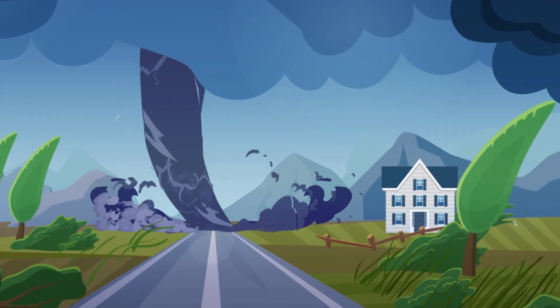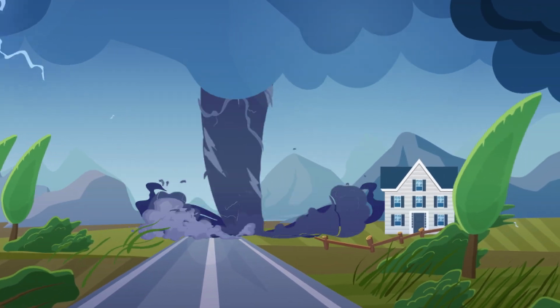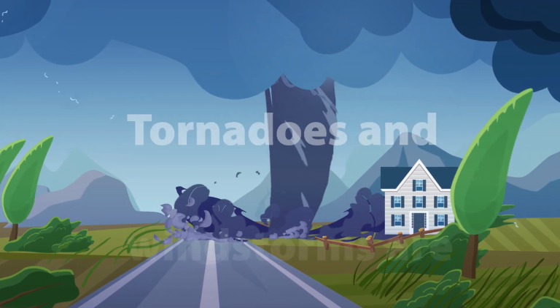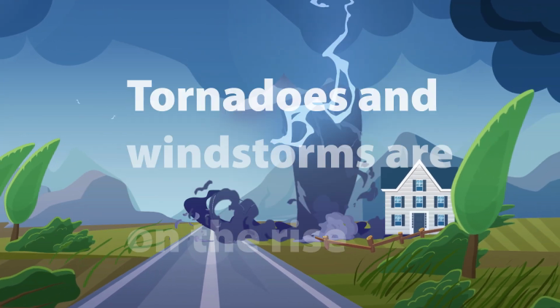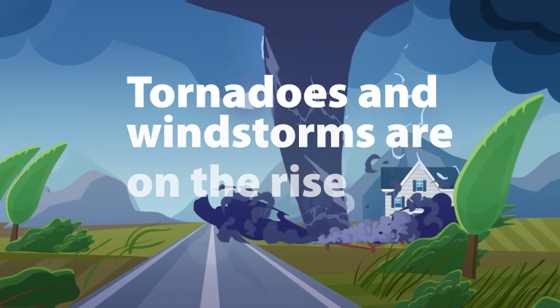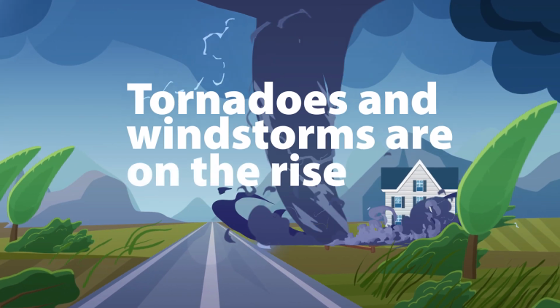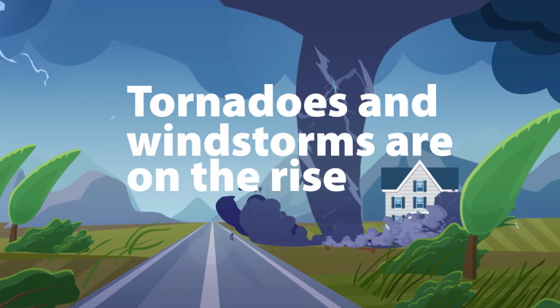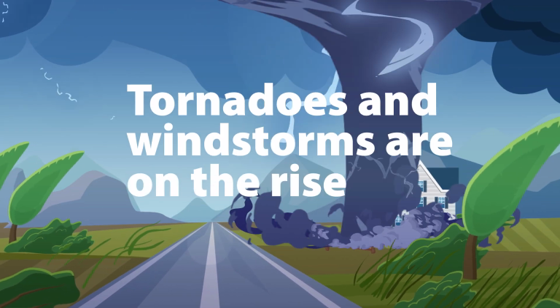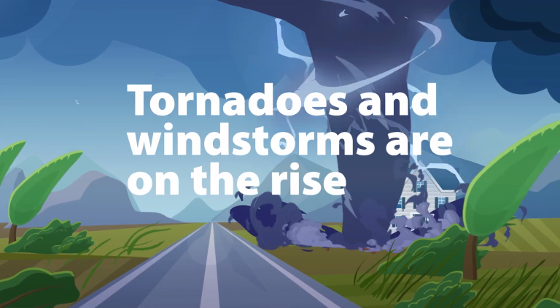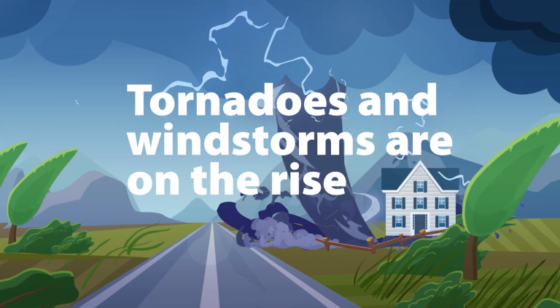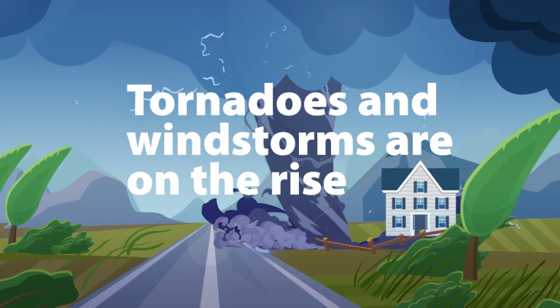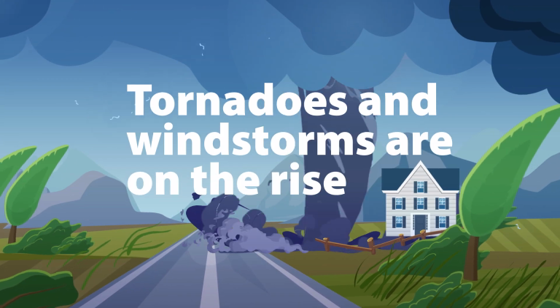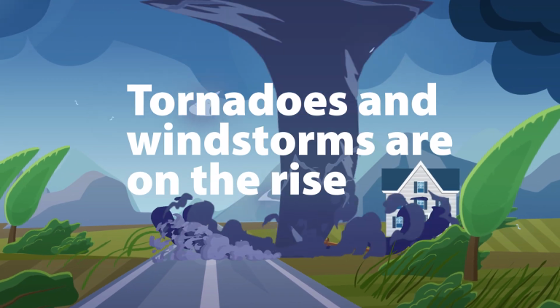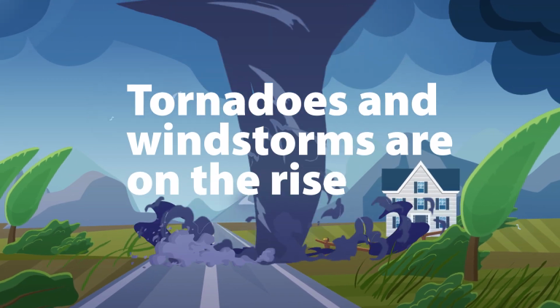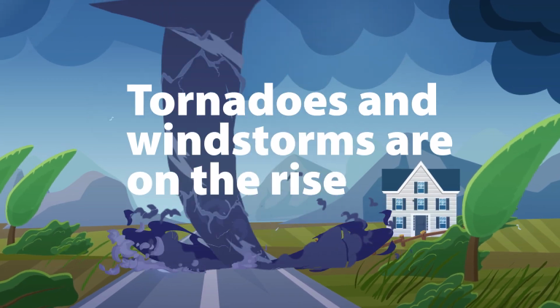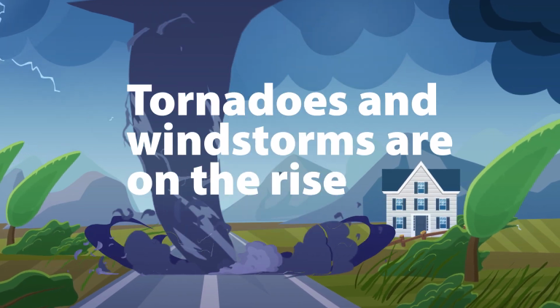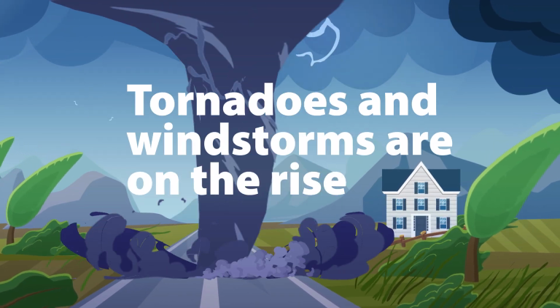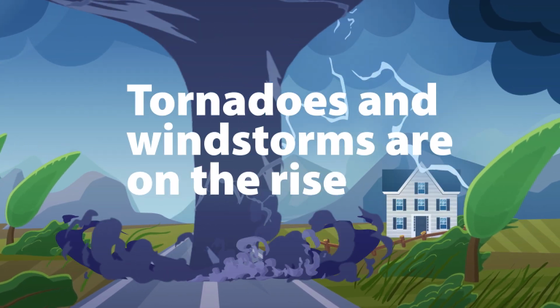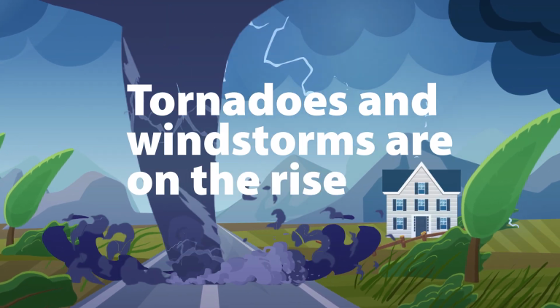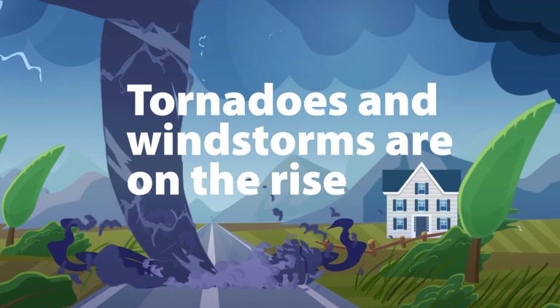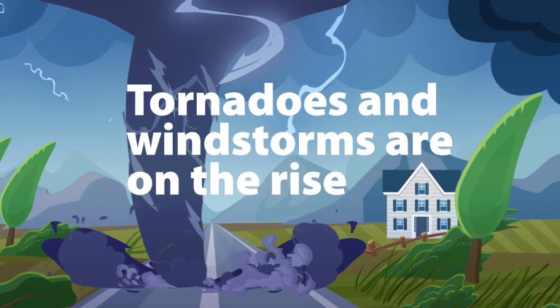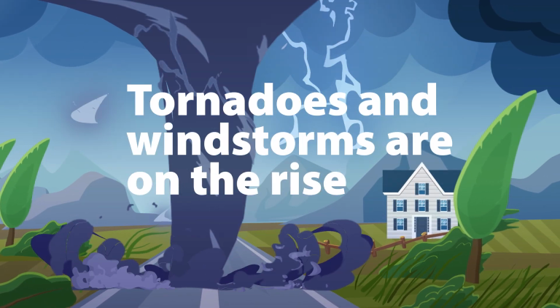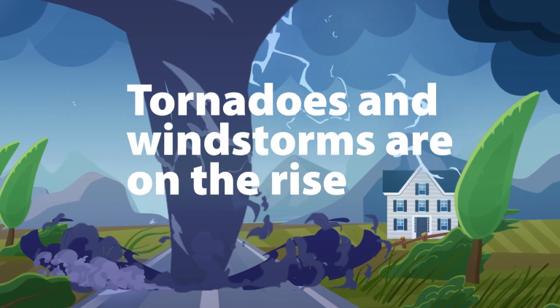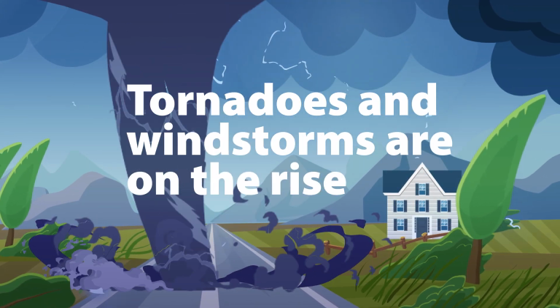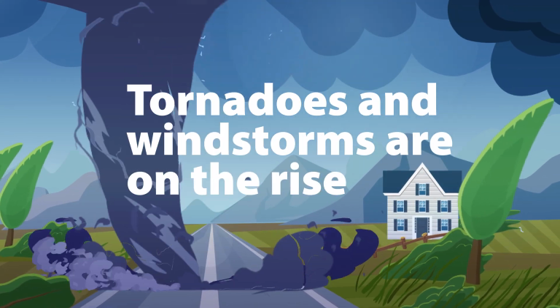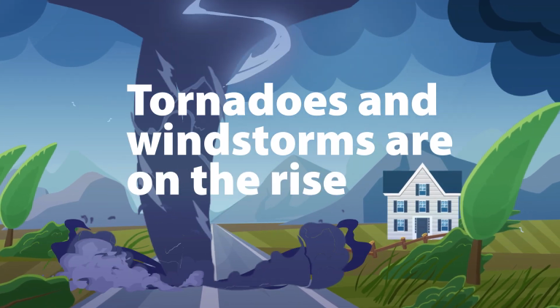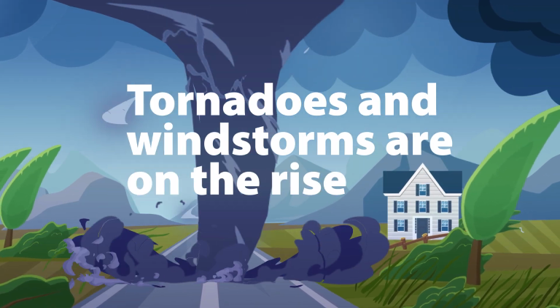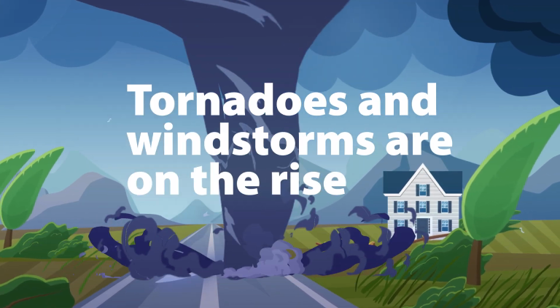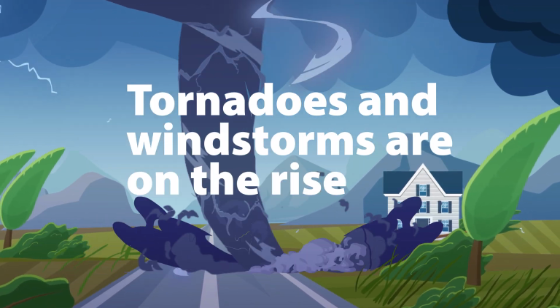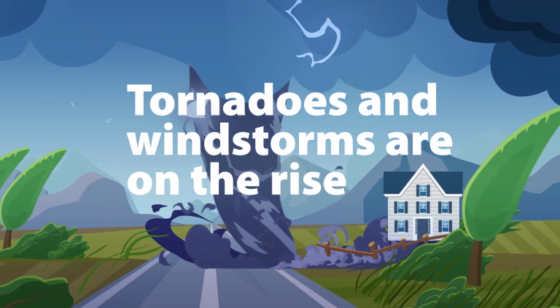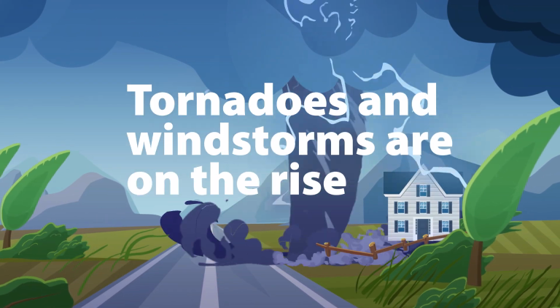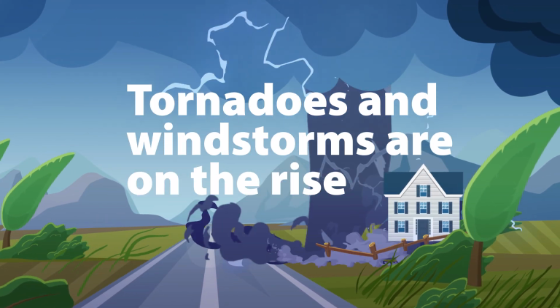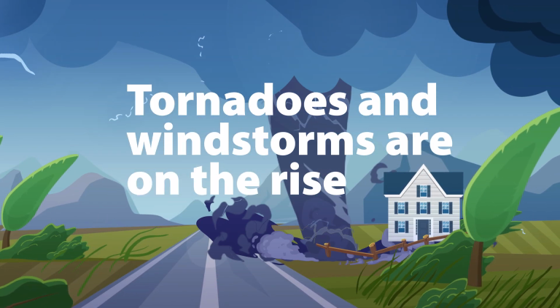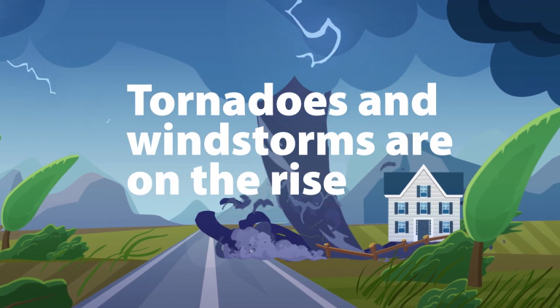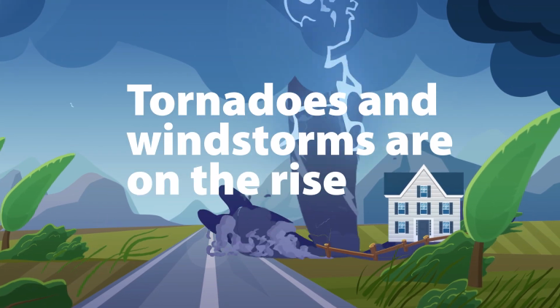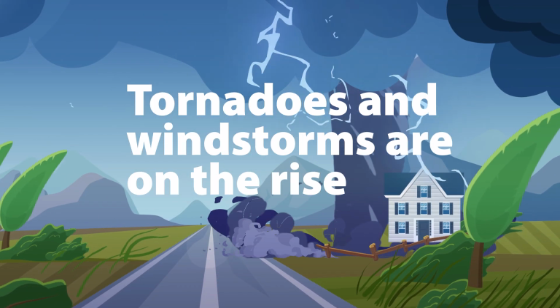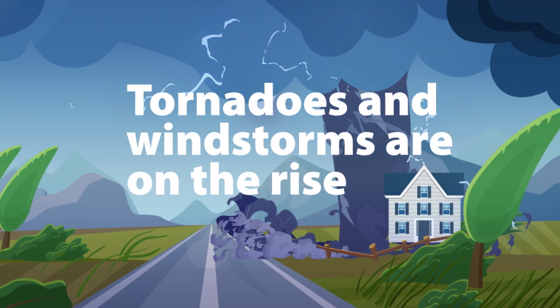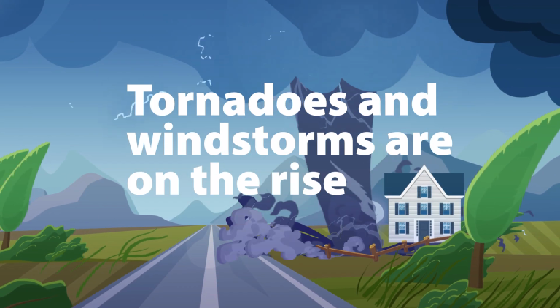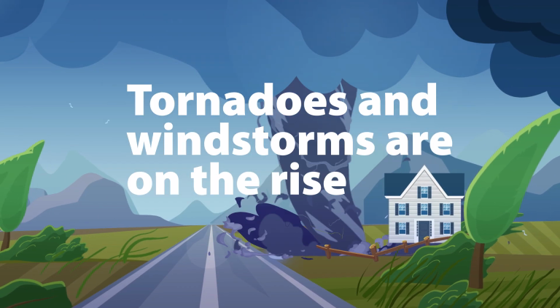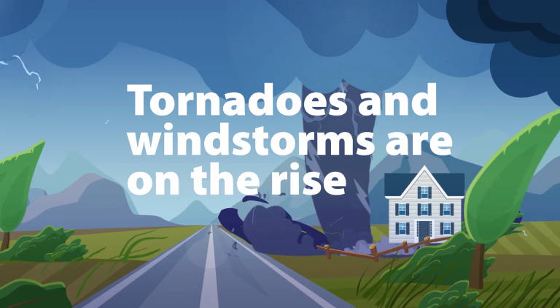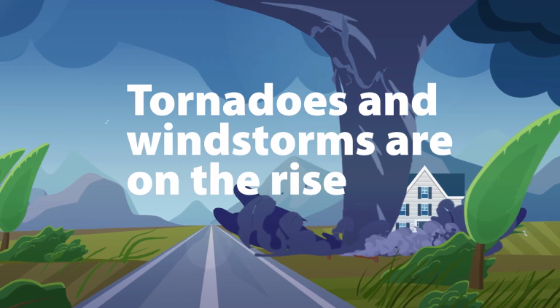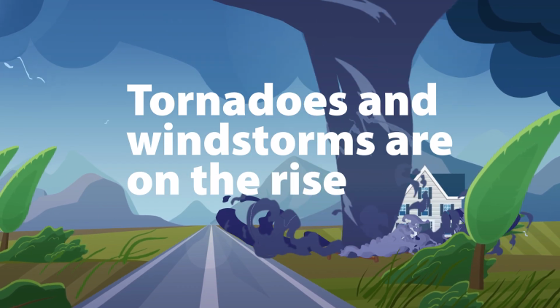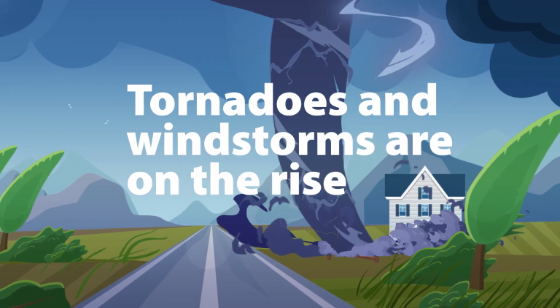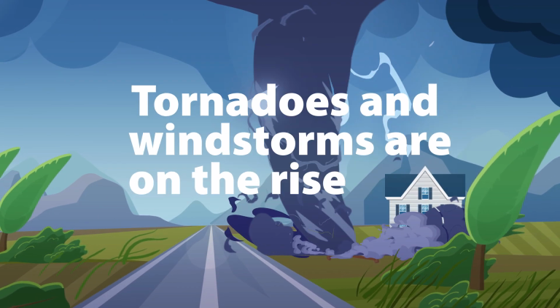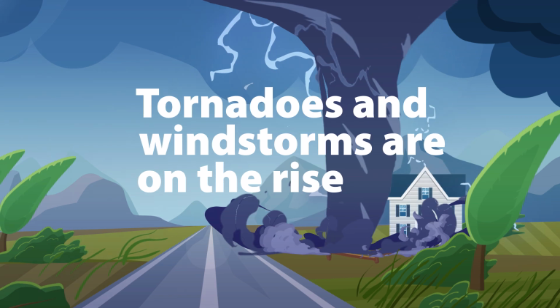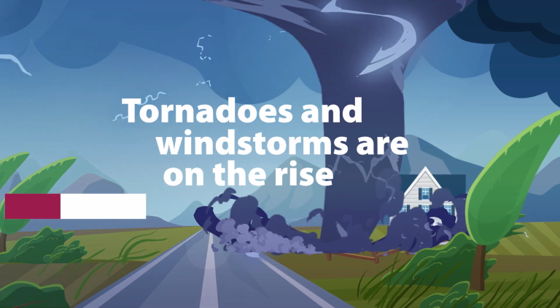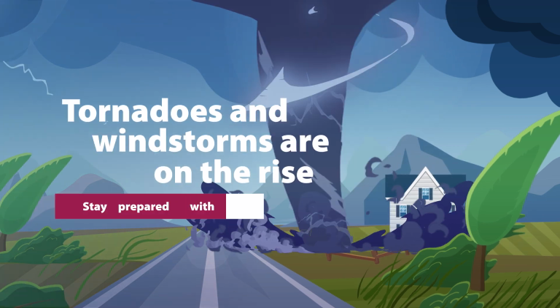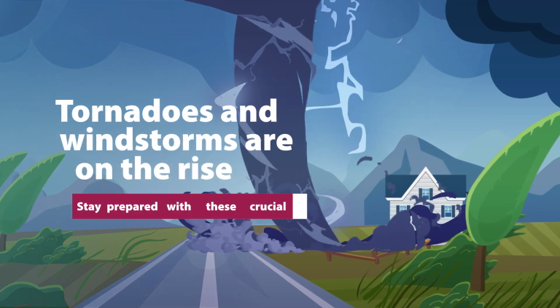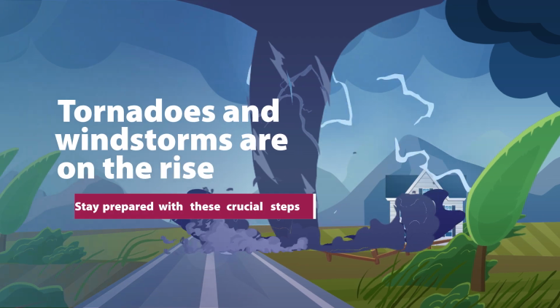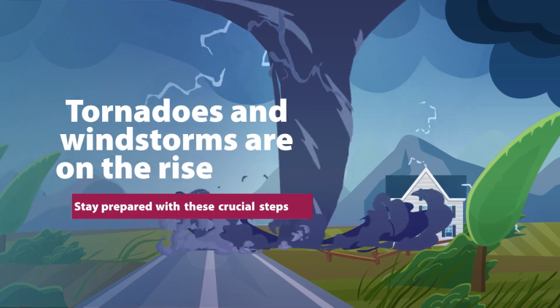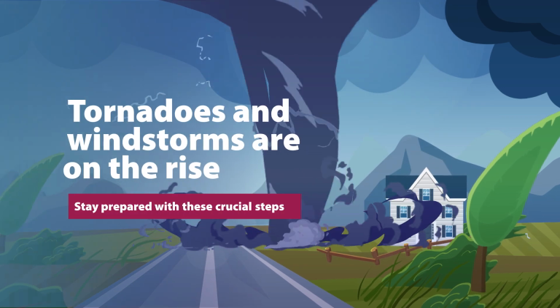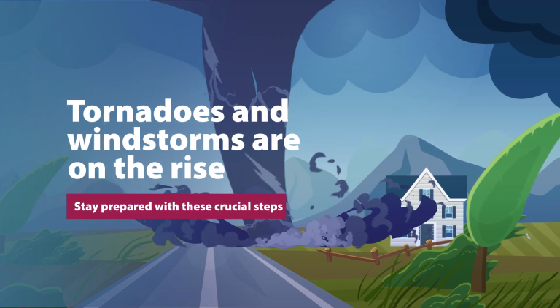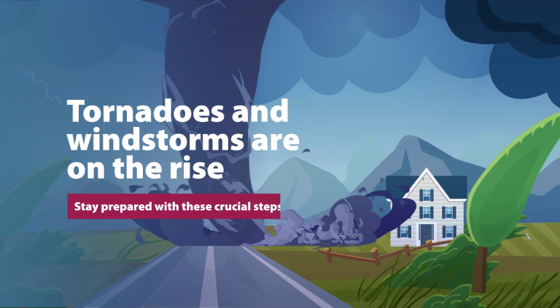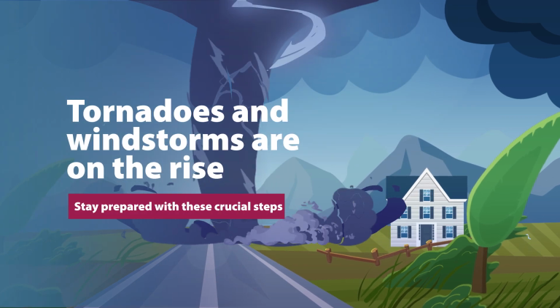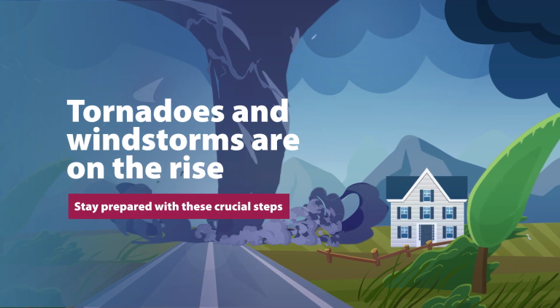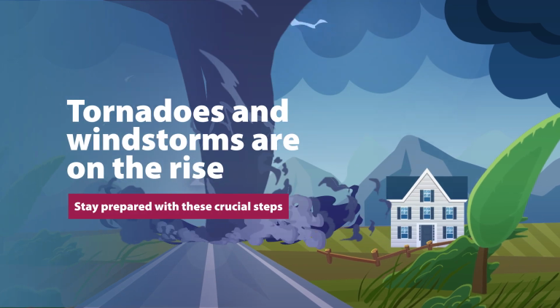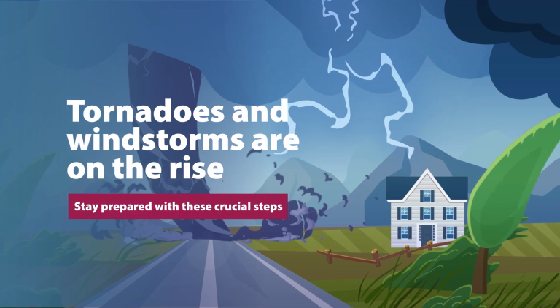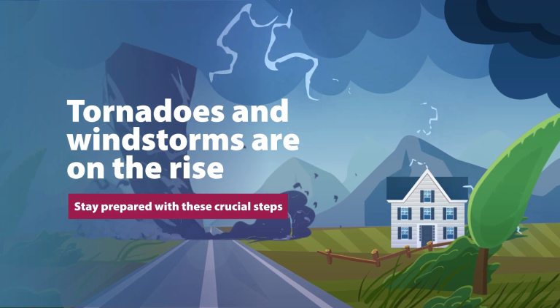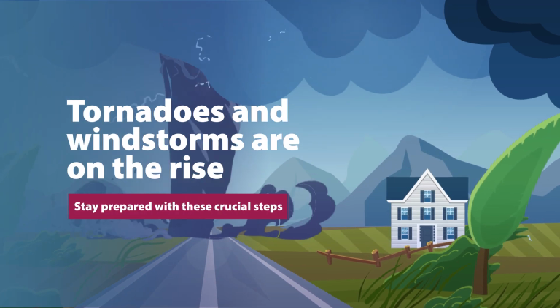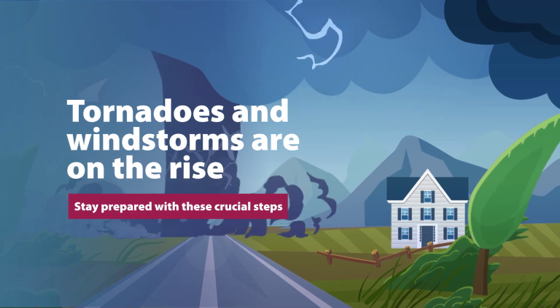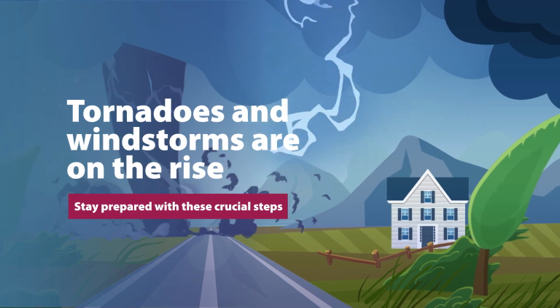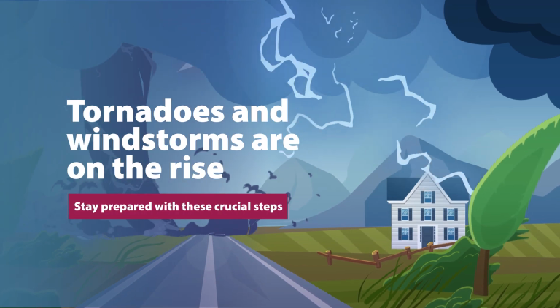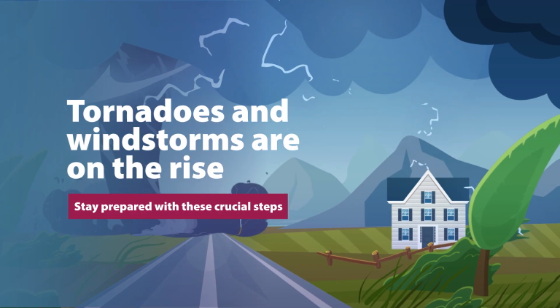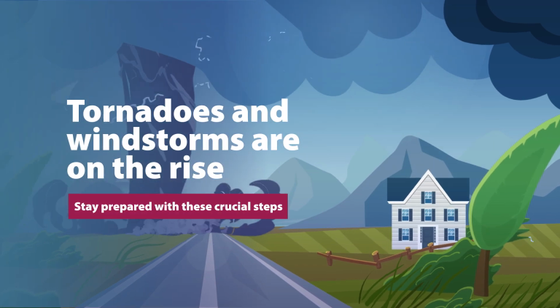Did you know that the frequency and severity of tornadoes and windstorms are on the rise? Stay prepared with these three crucial steps.